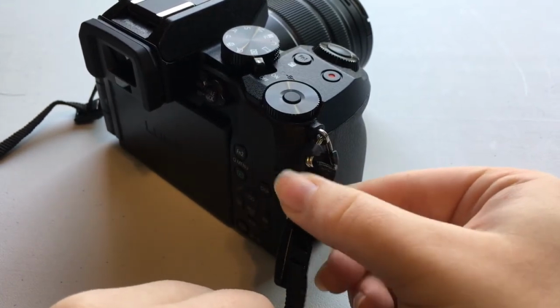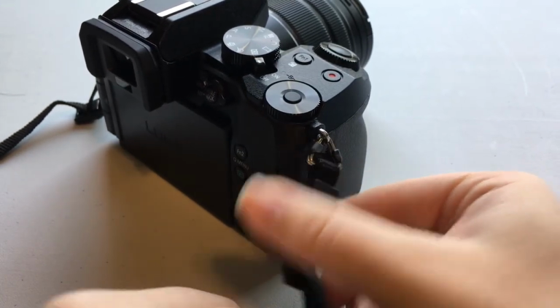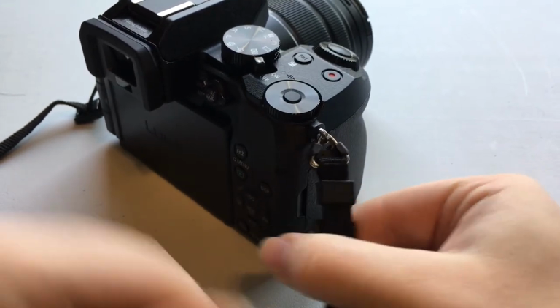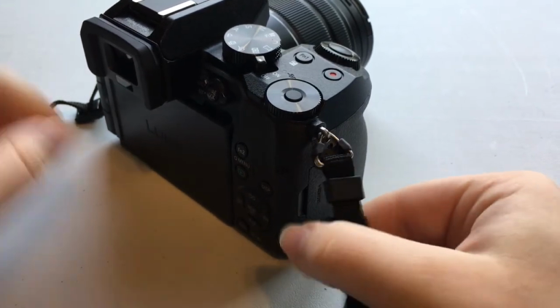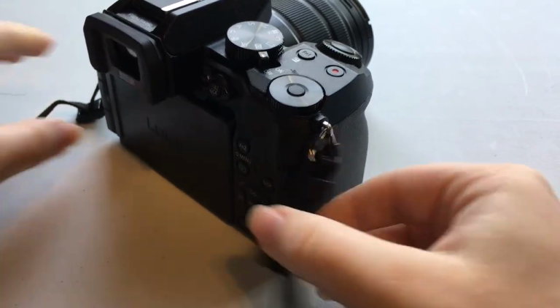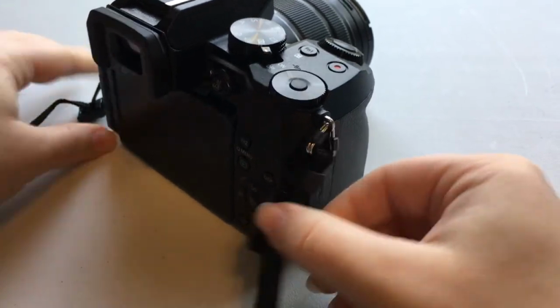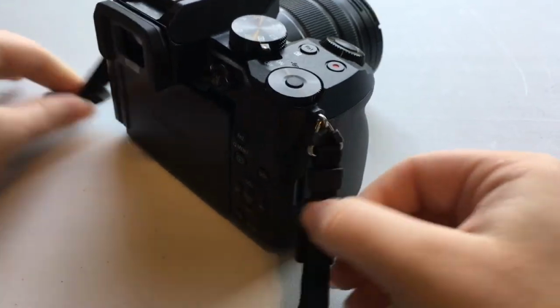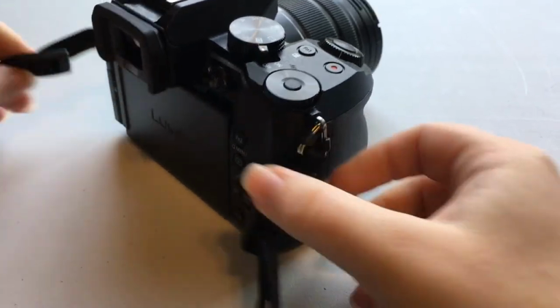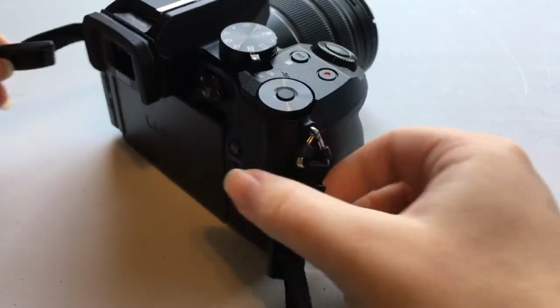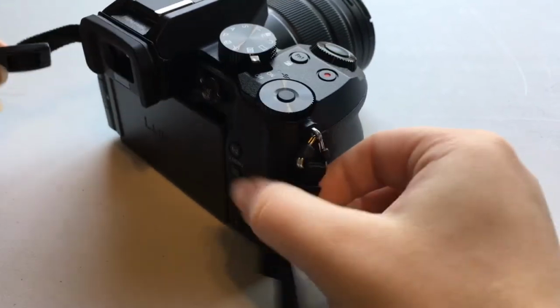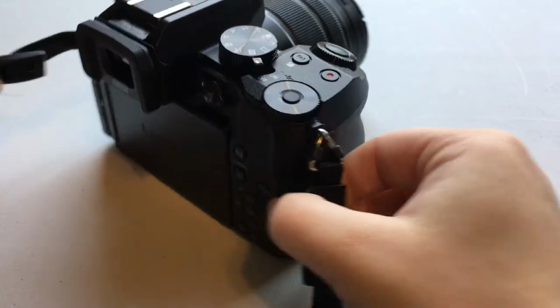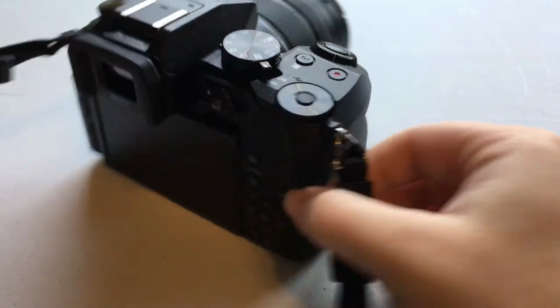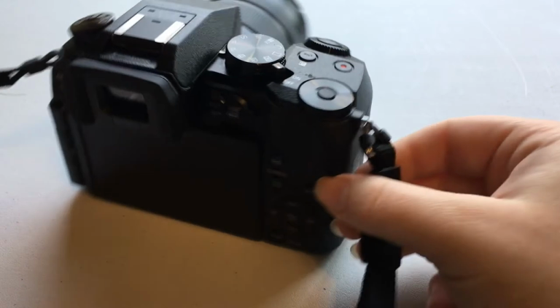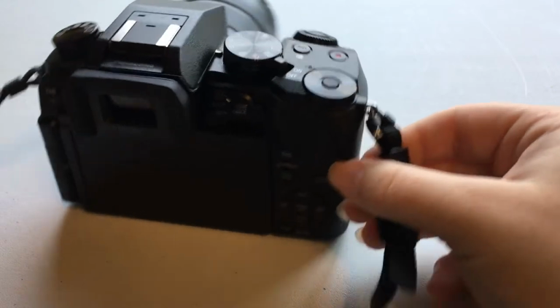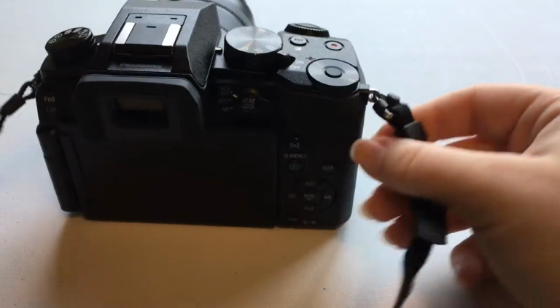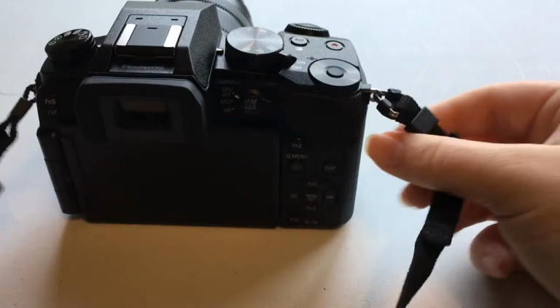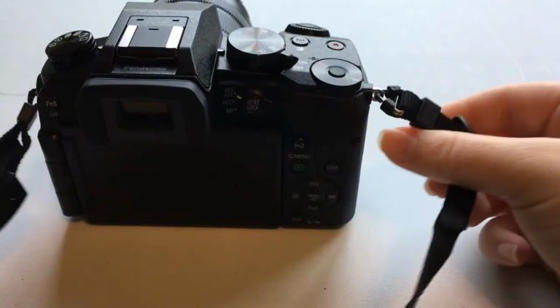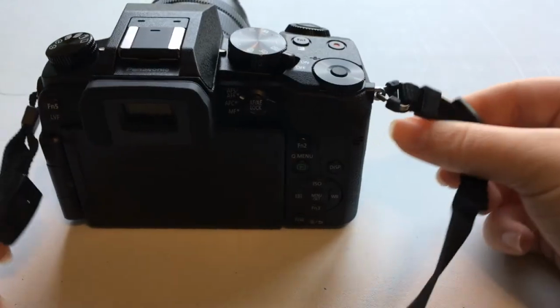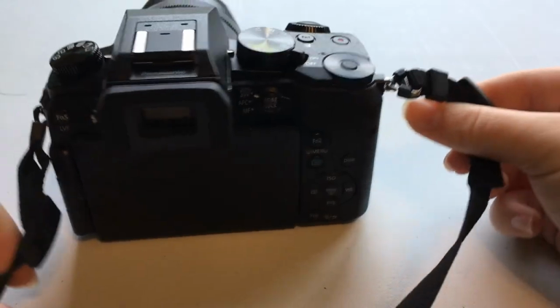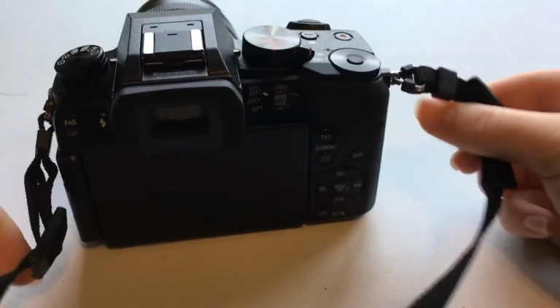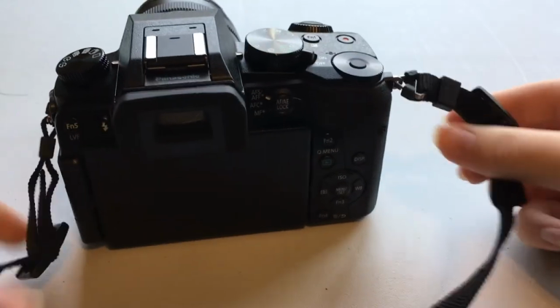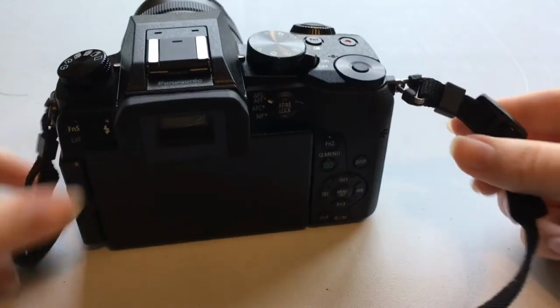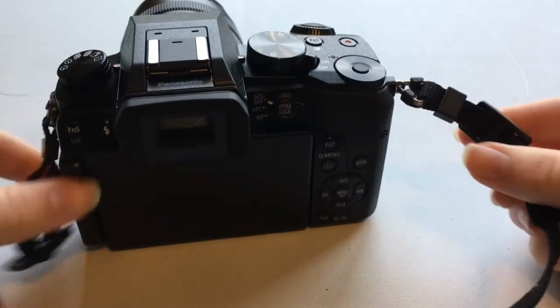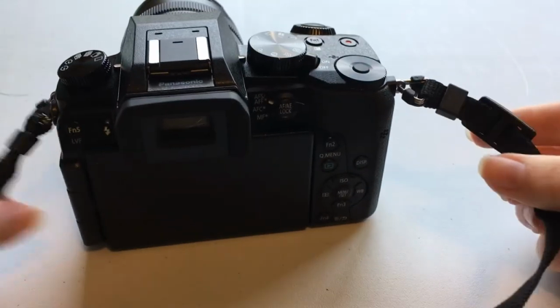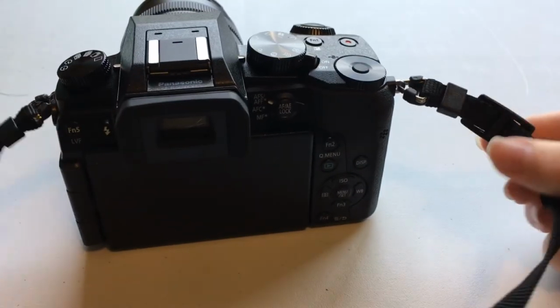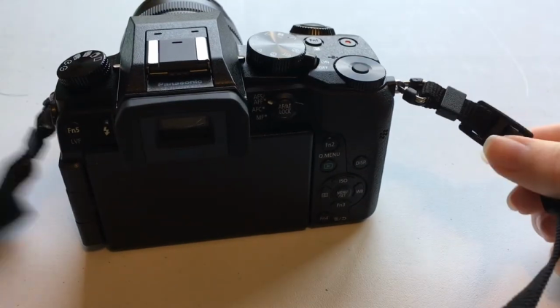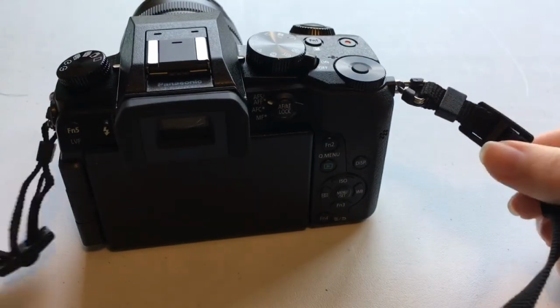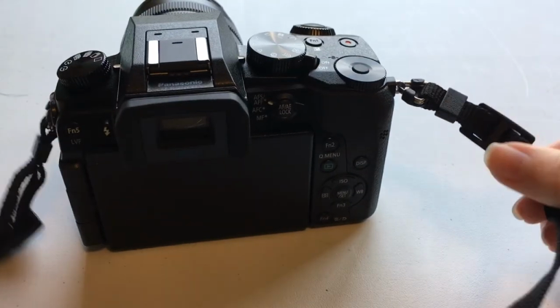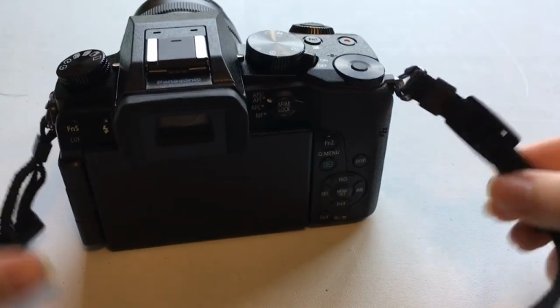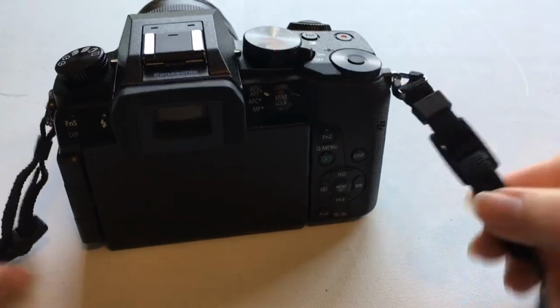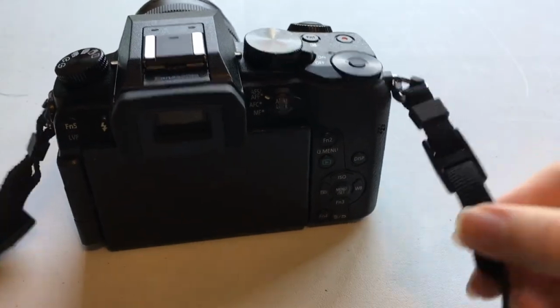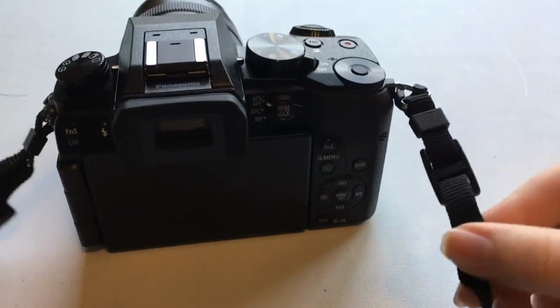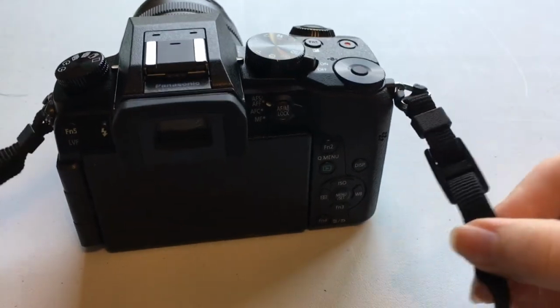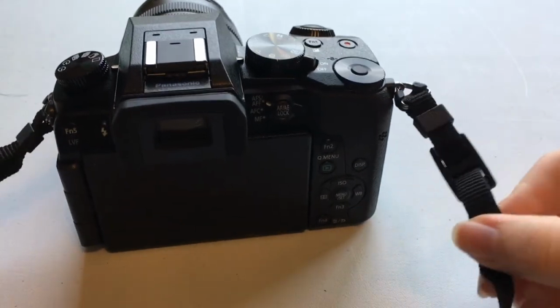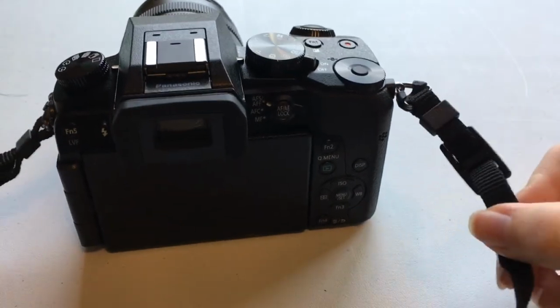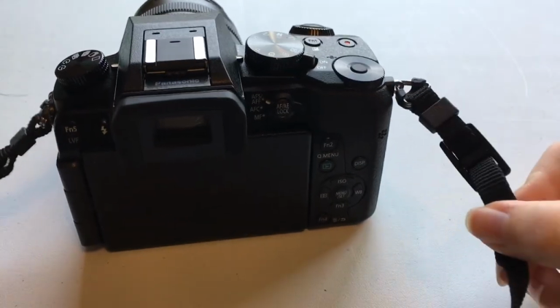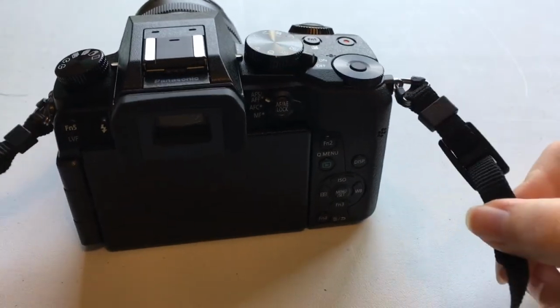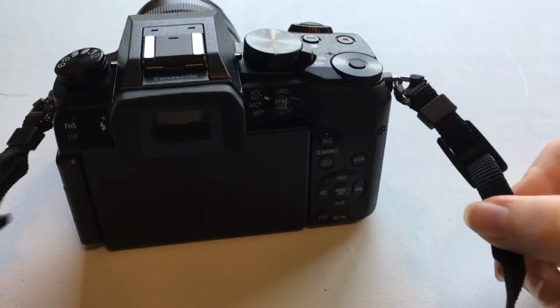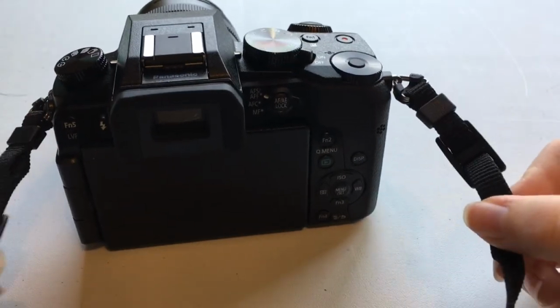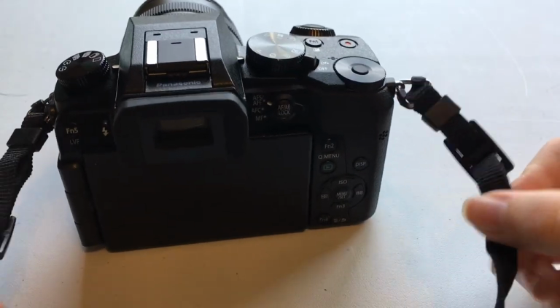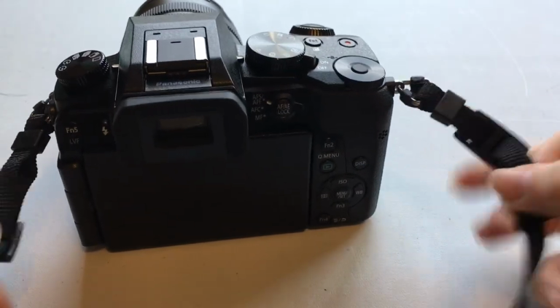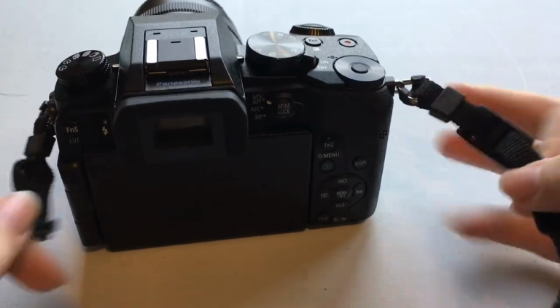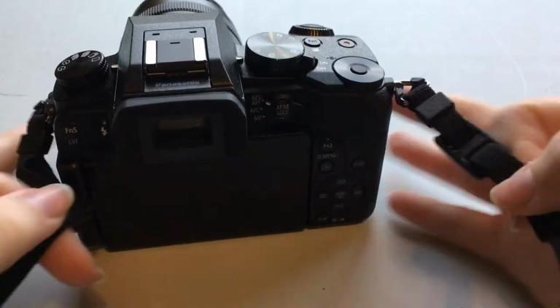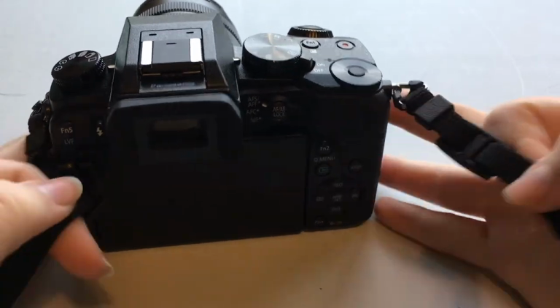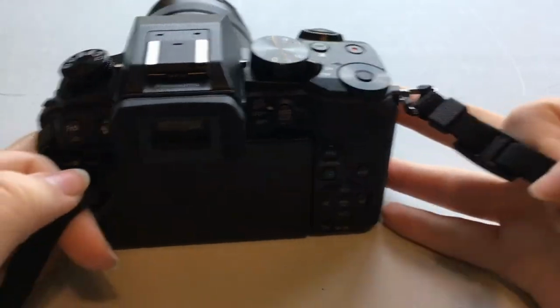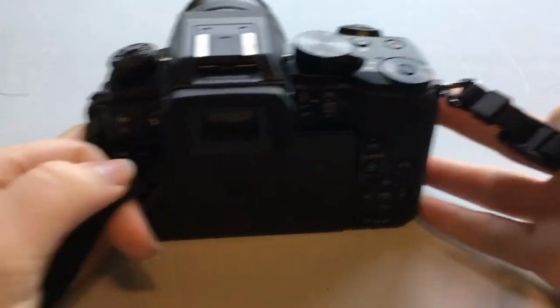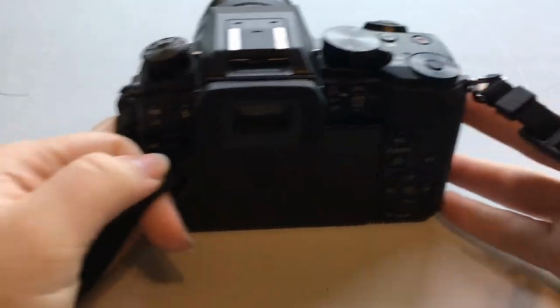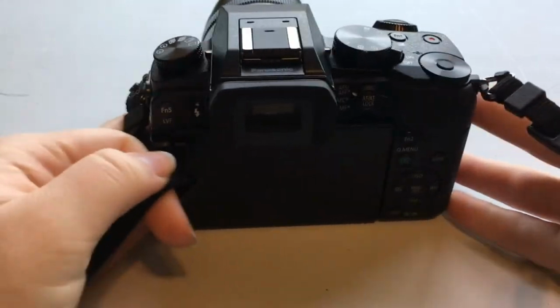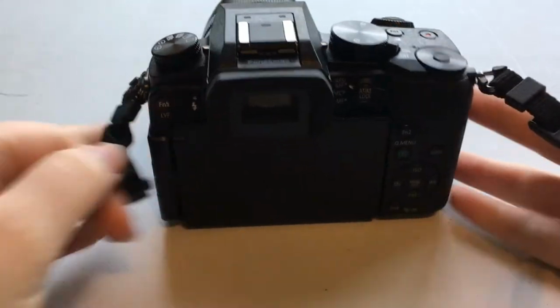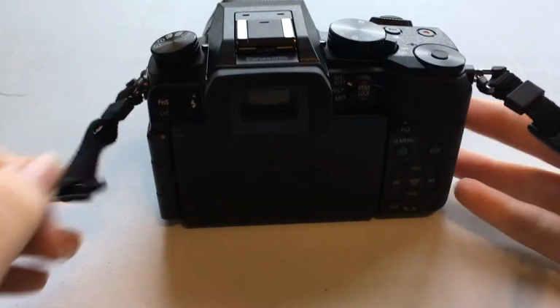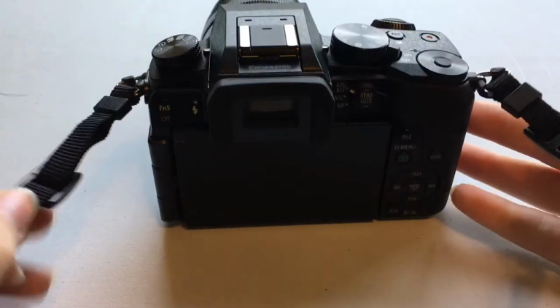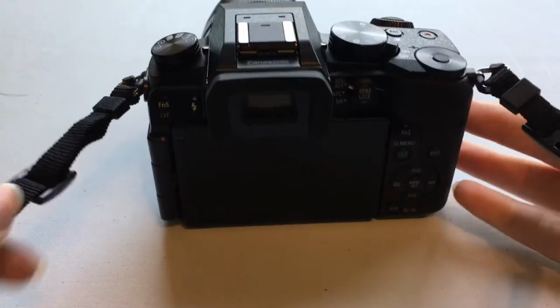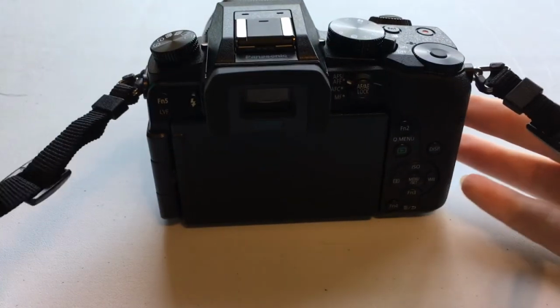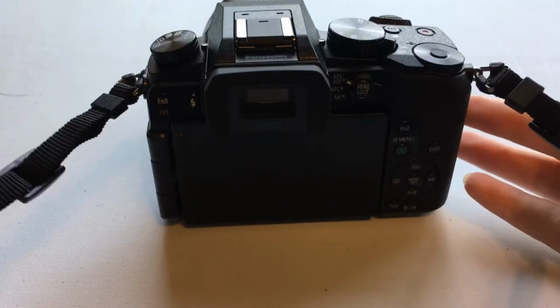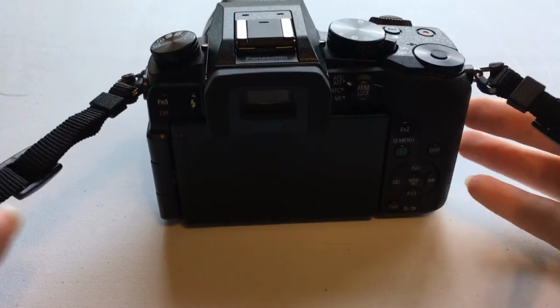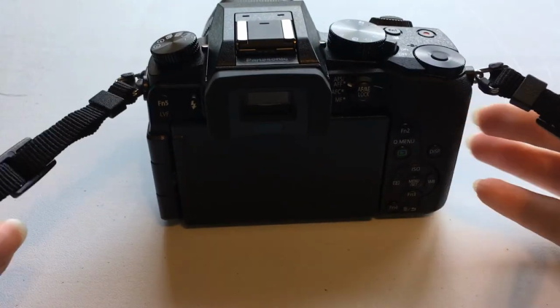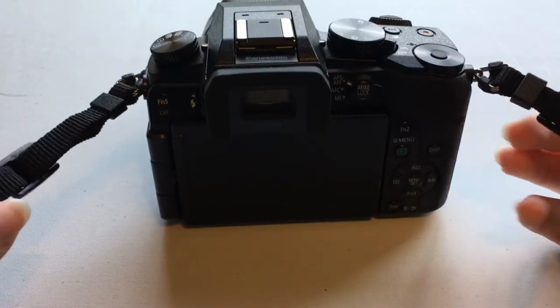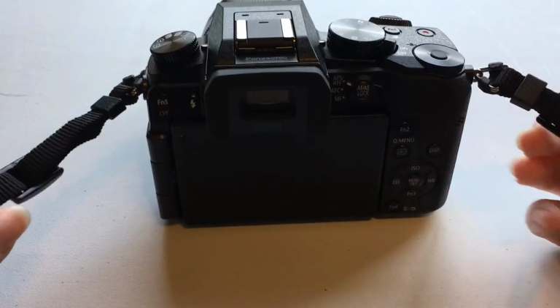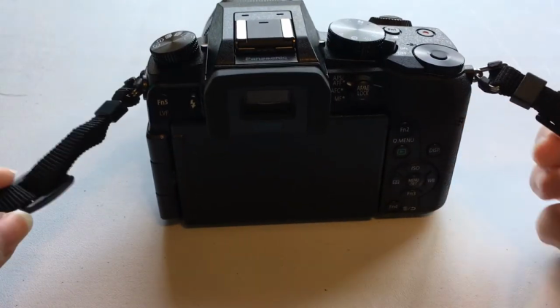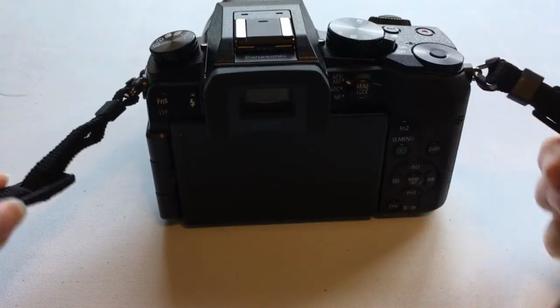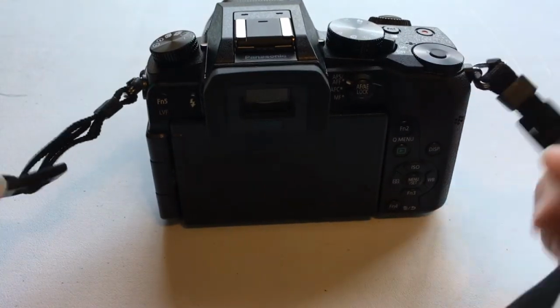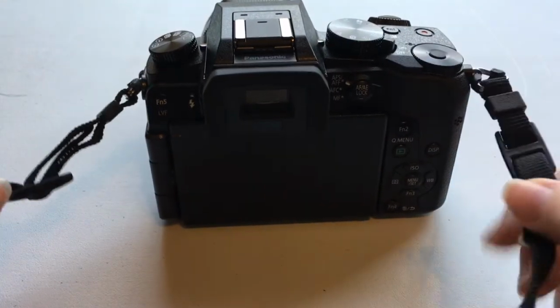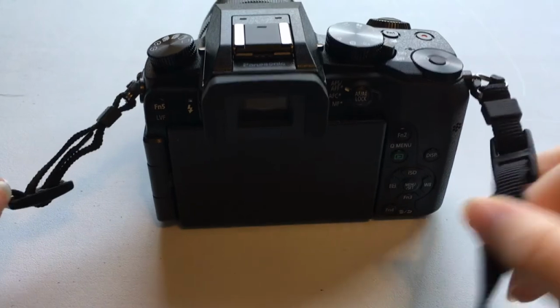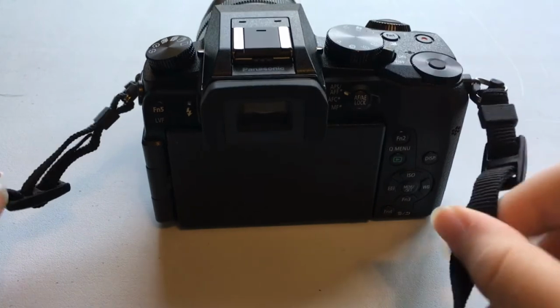And then boom — now you have your camera all strapped up. You want to do it on both sides.